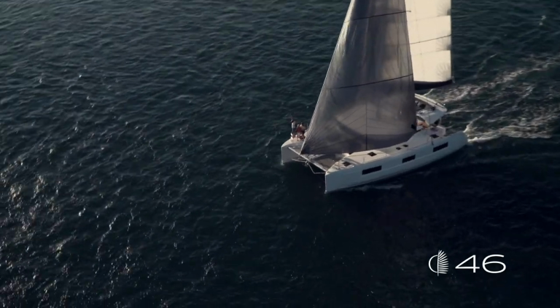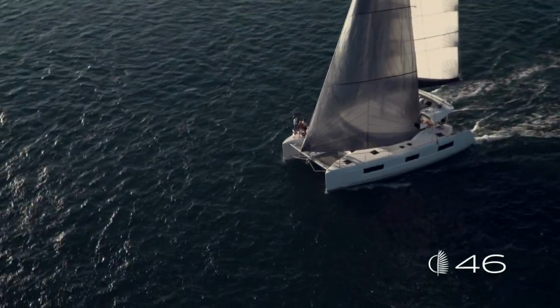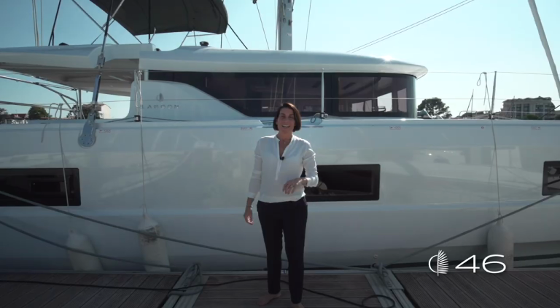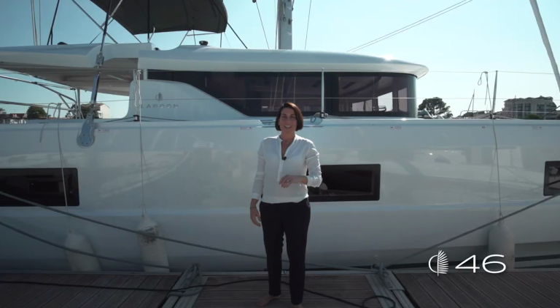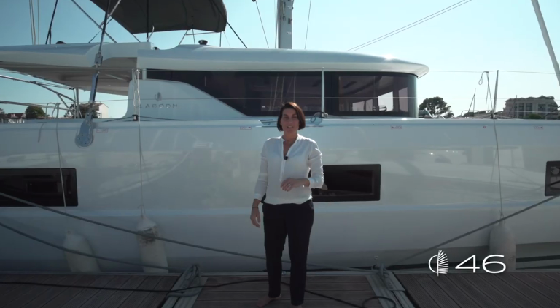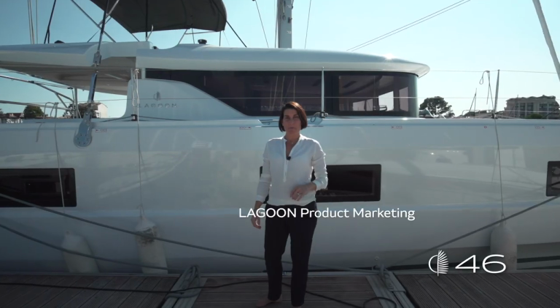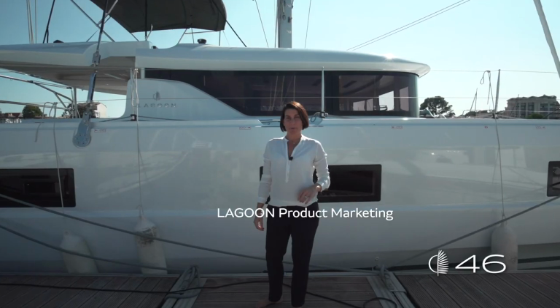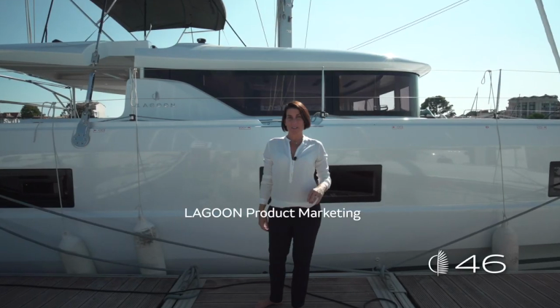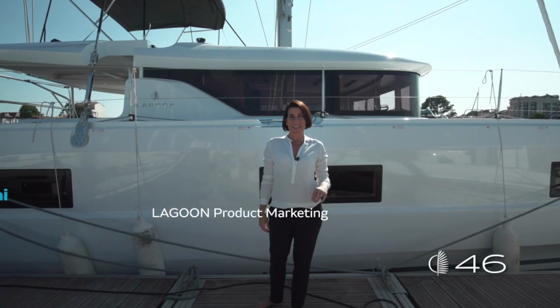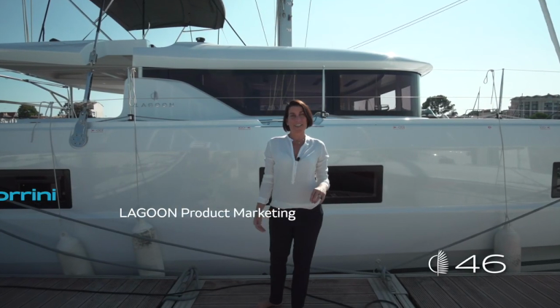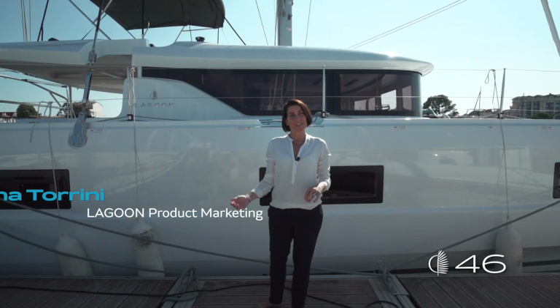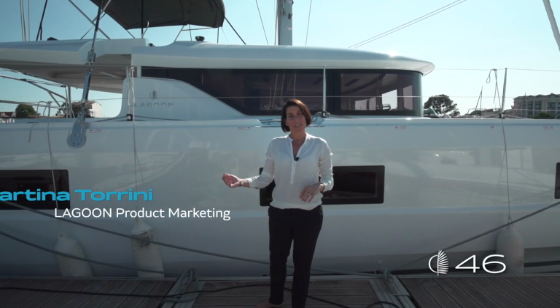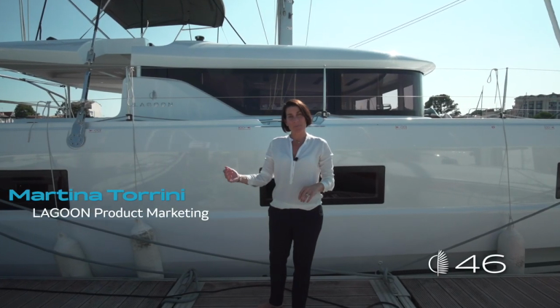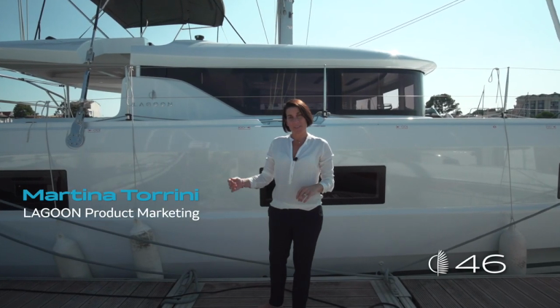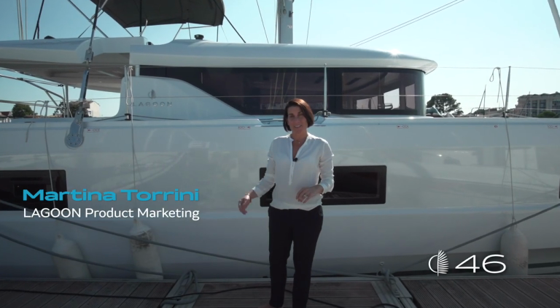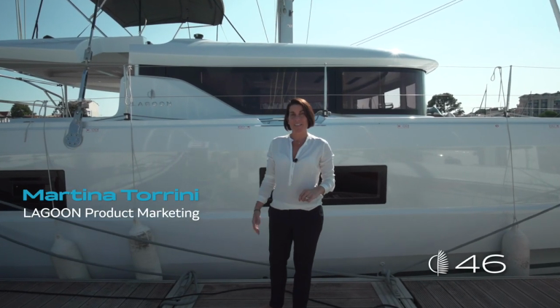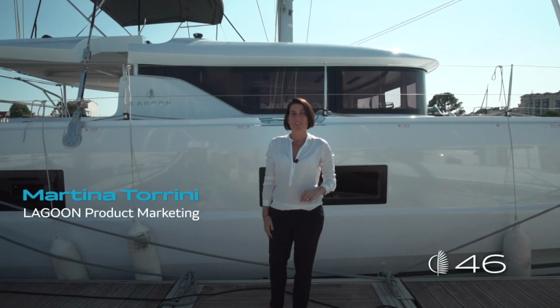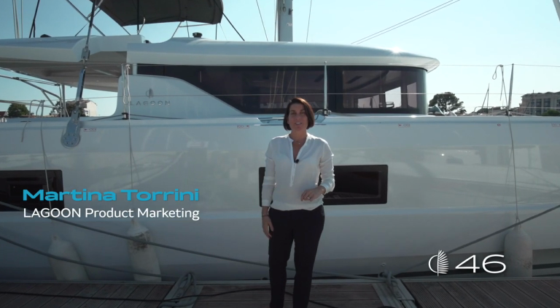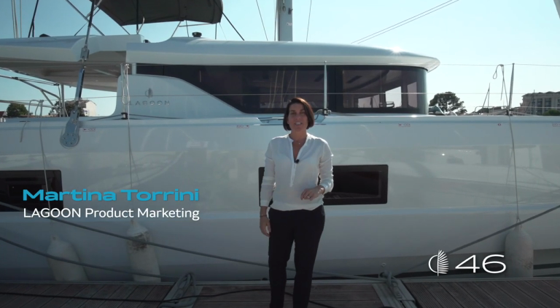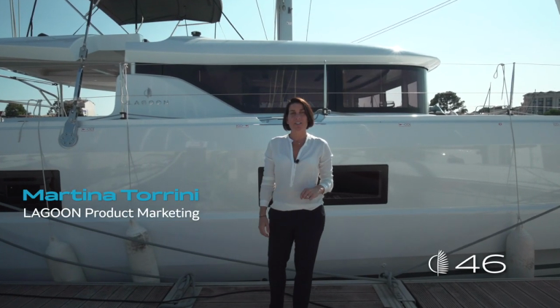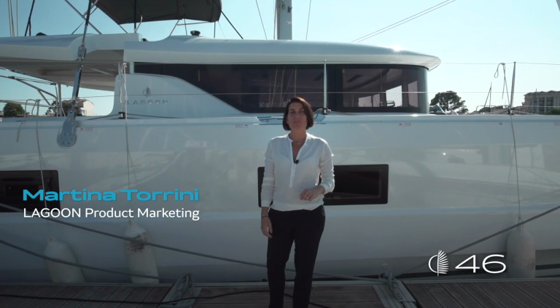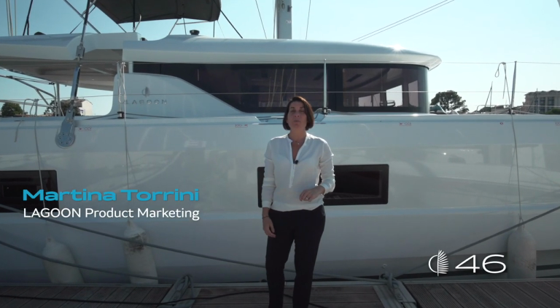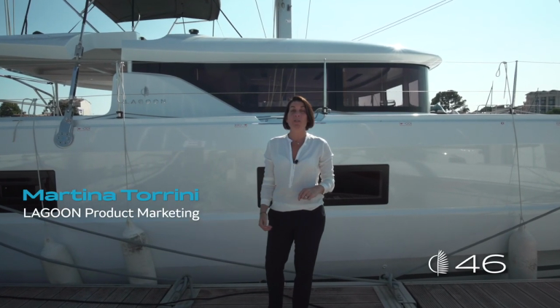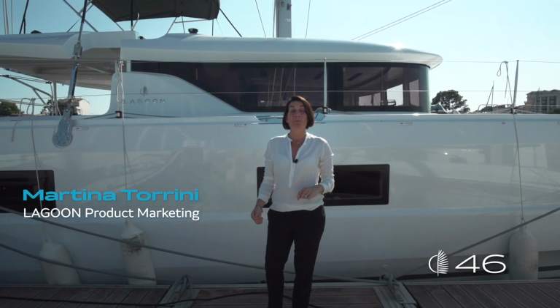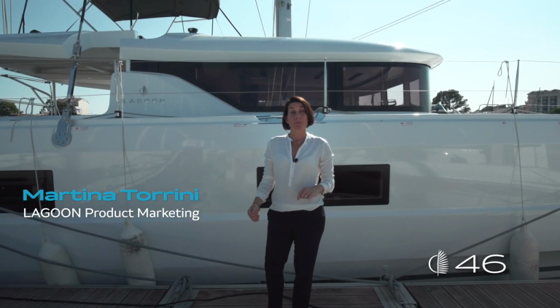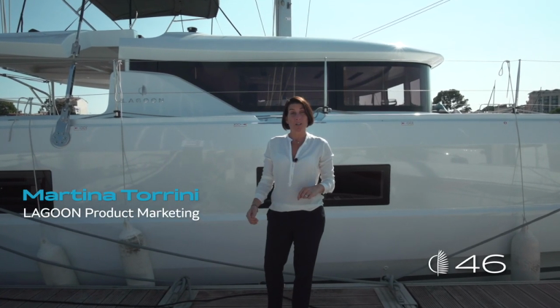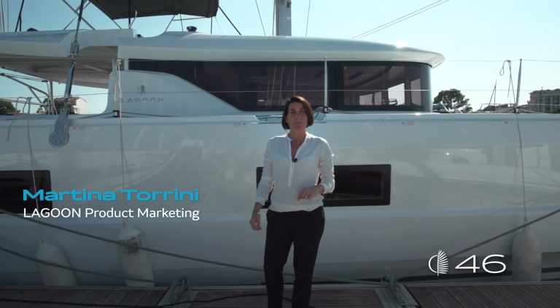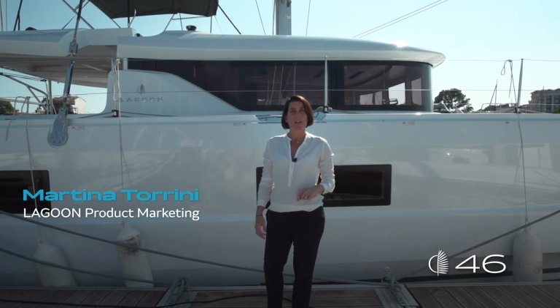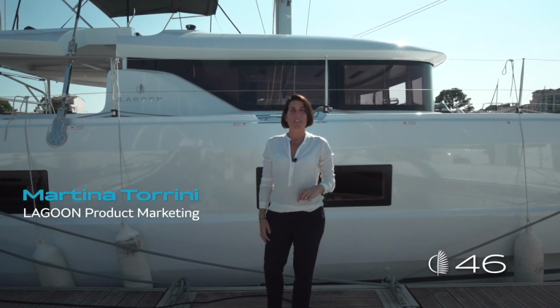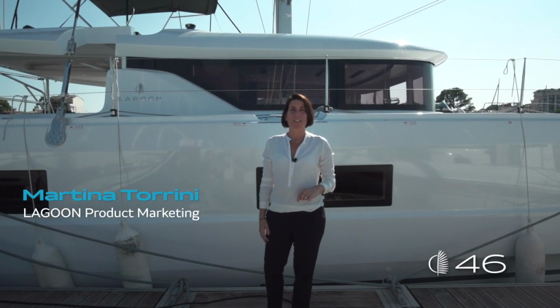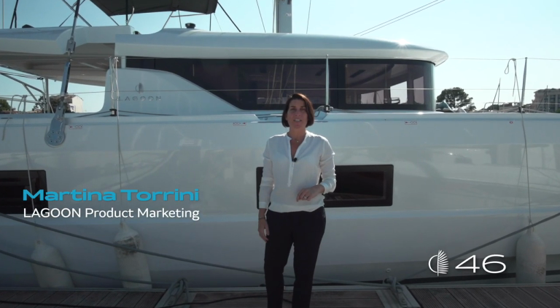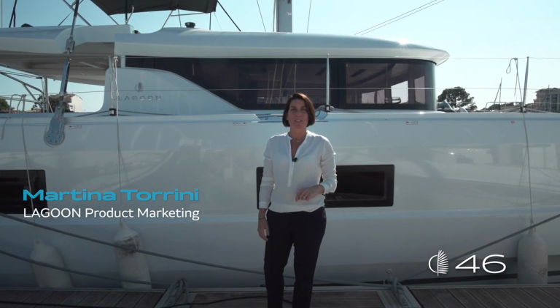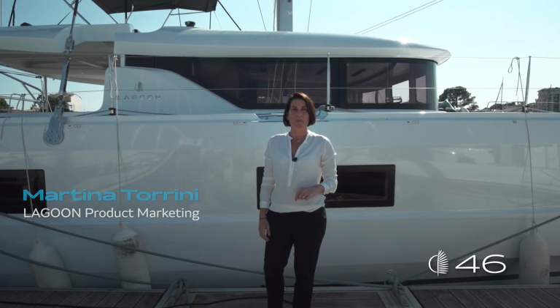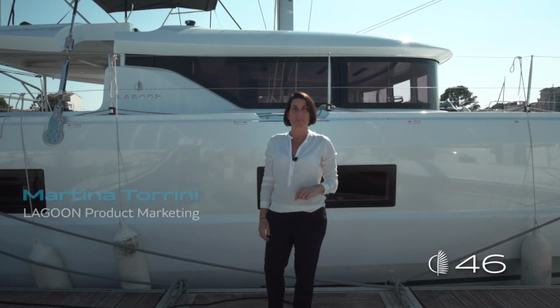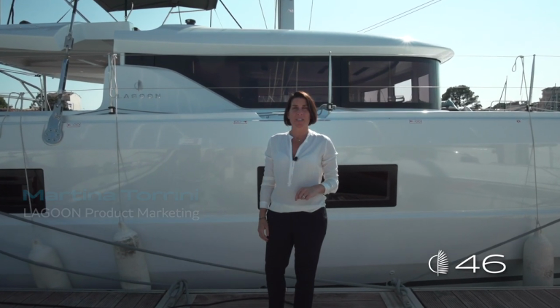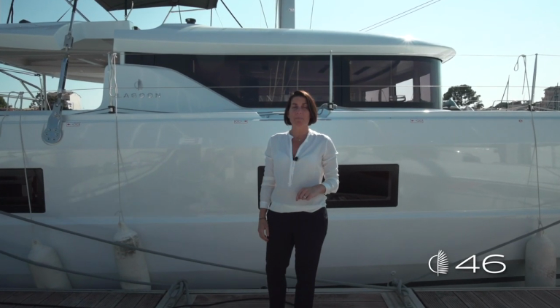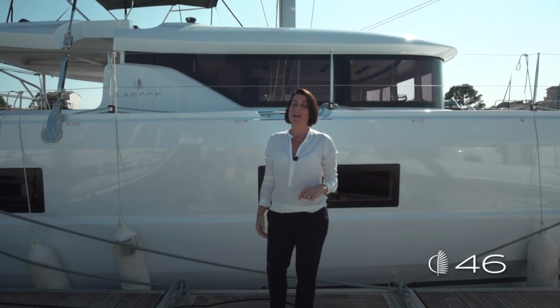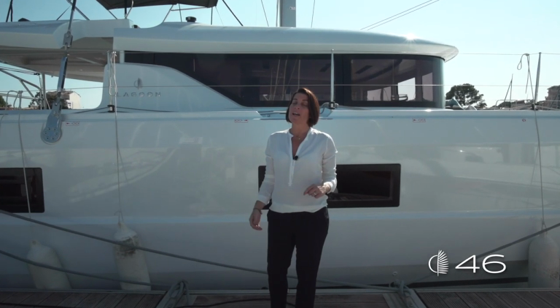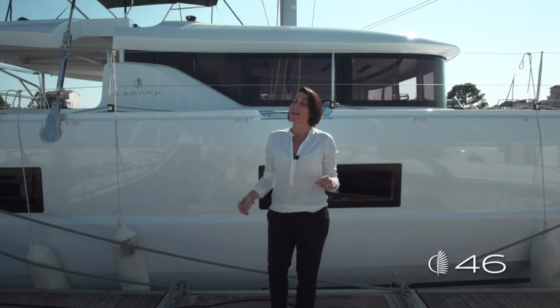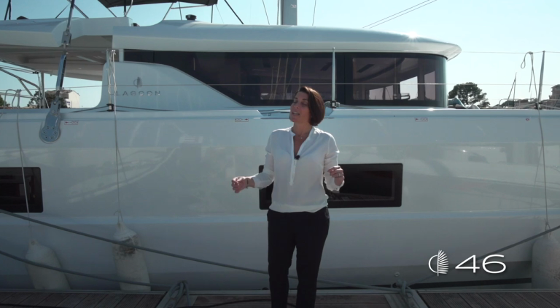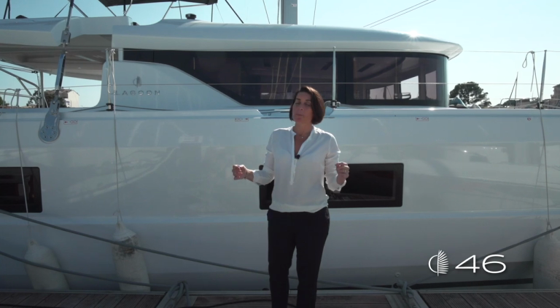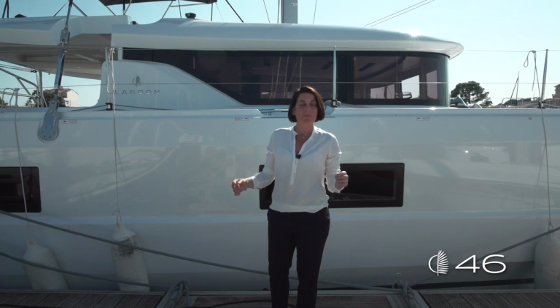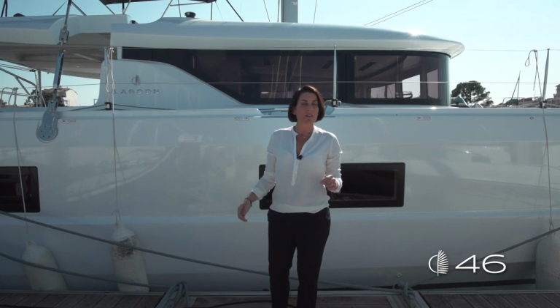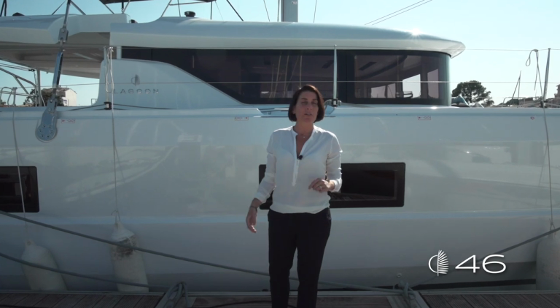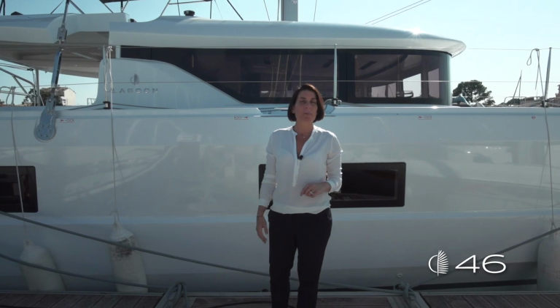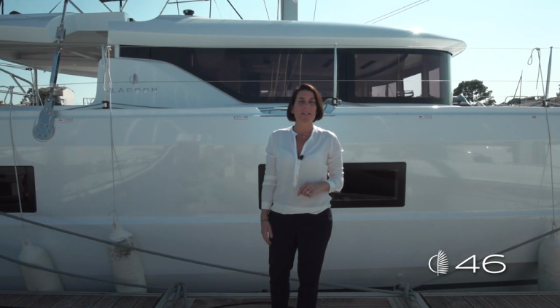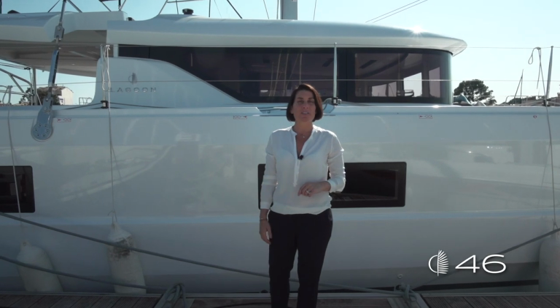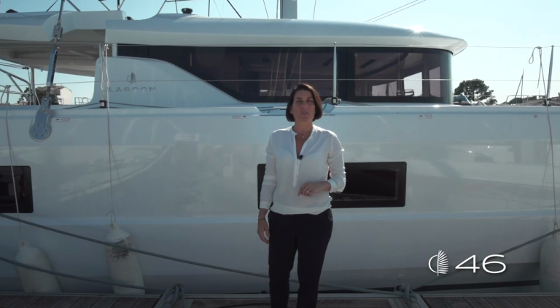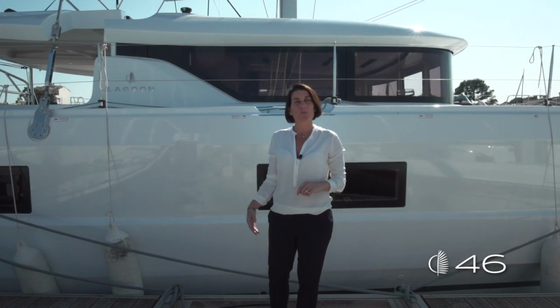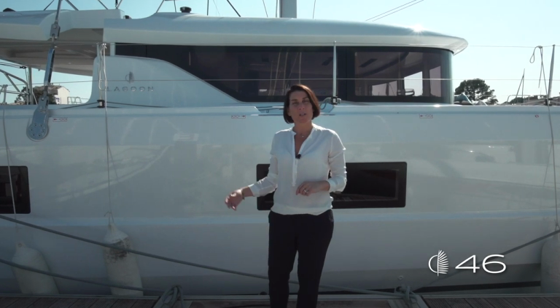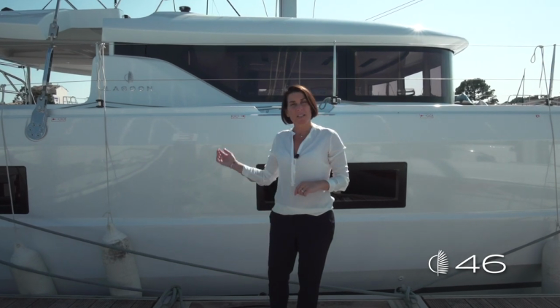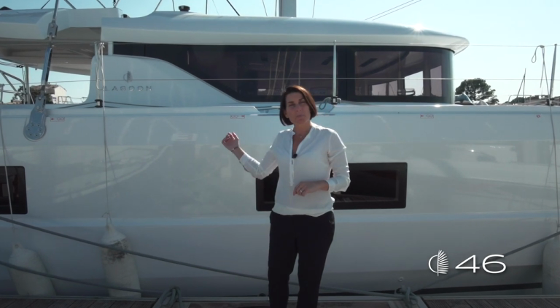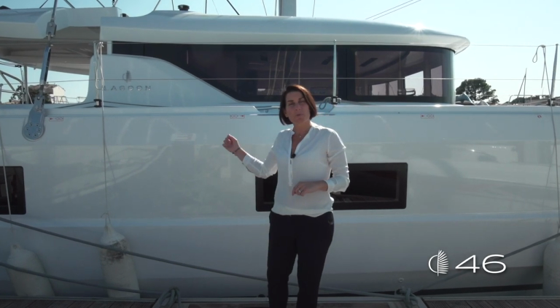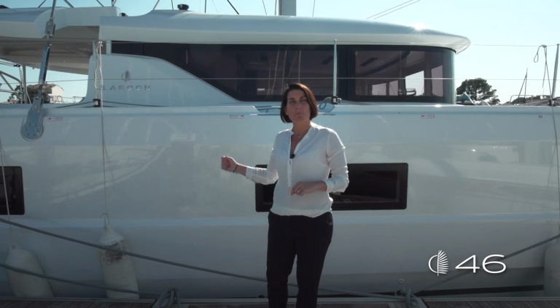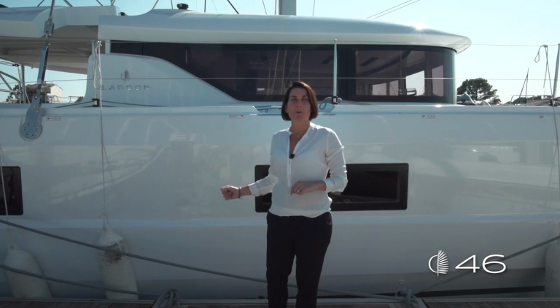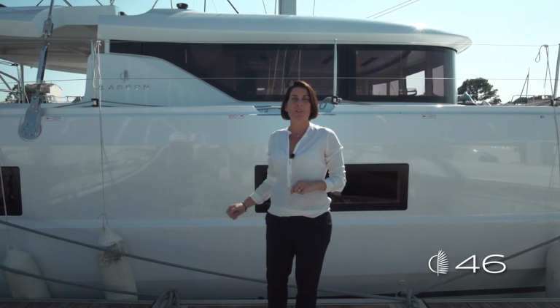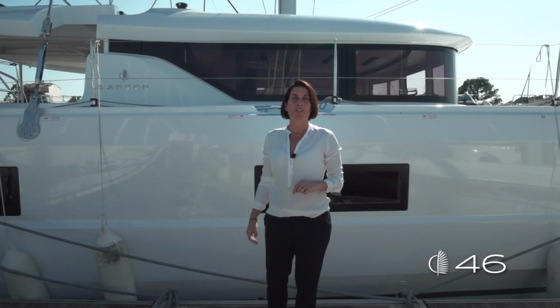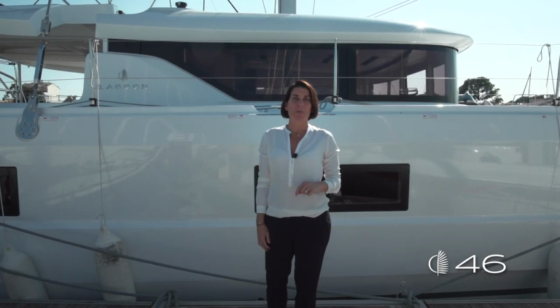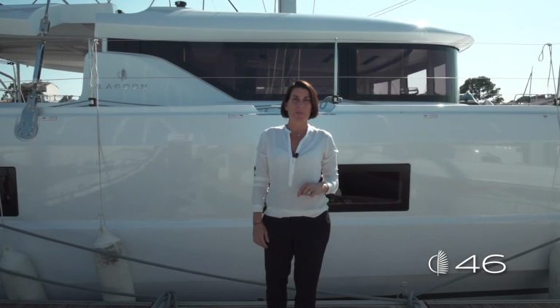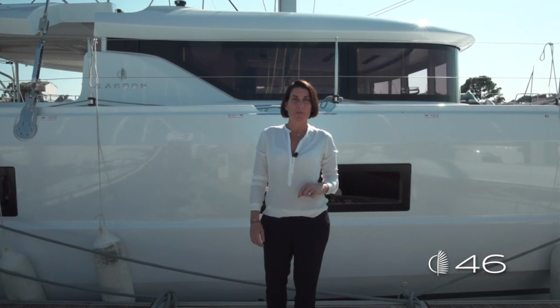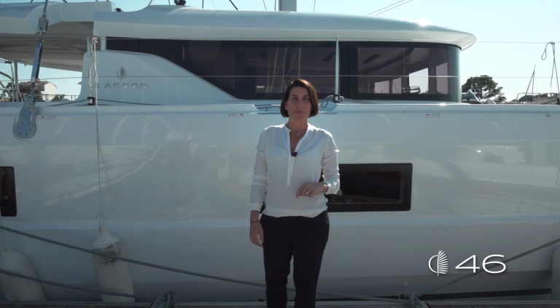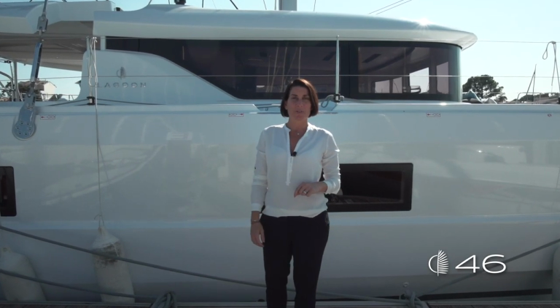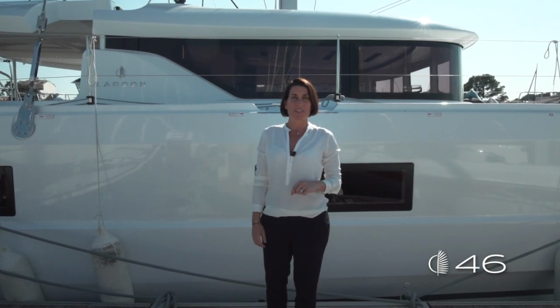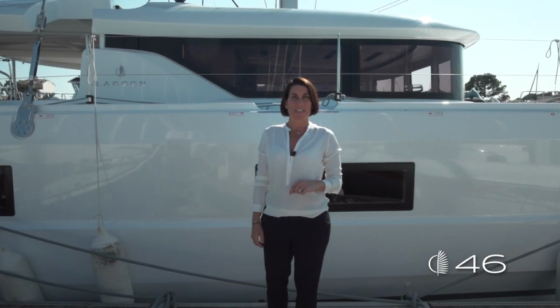Hello everybody, here is Martina Torrini from the Product Marketing Lagoon team and I'm very pleased to welcome you on board the new Lagoon 46.